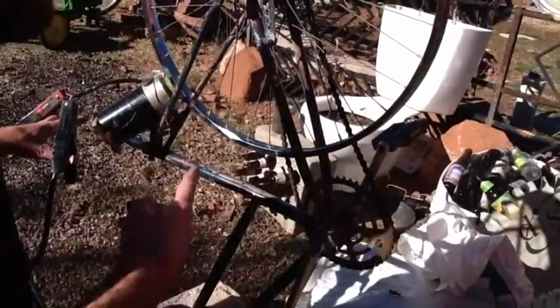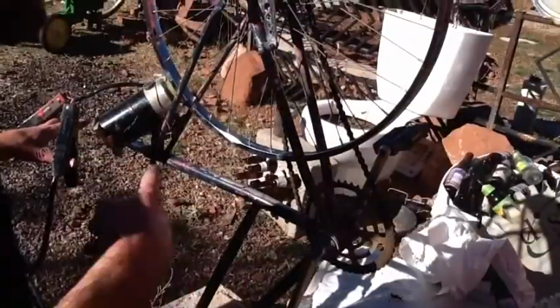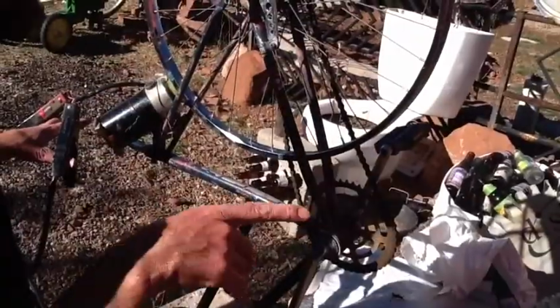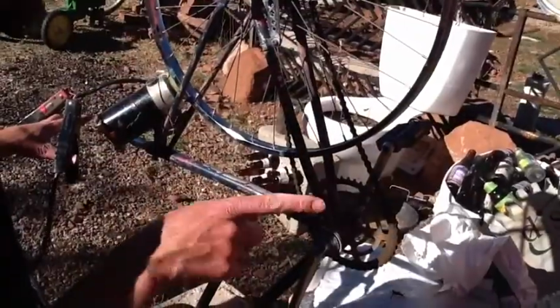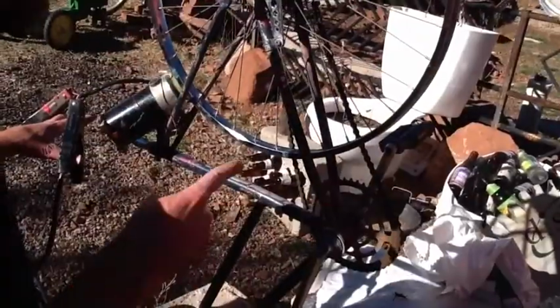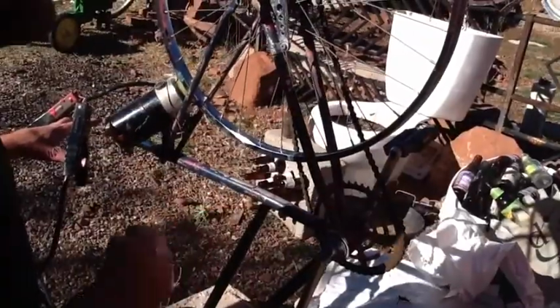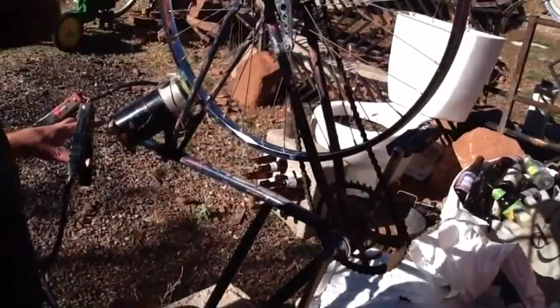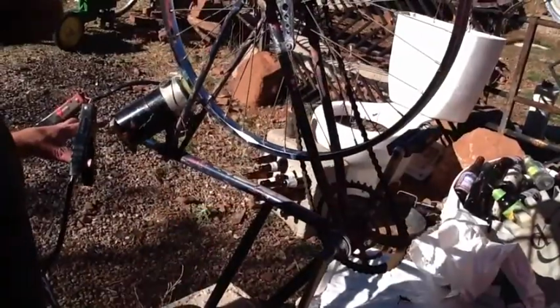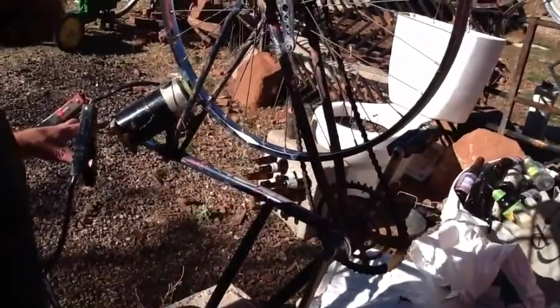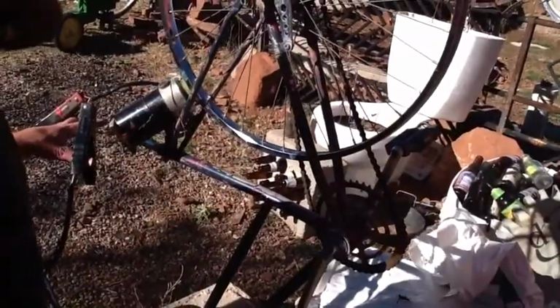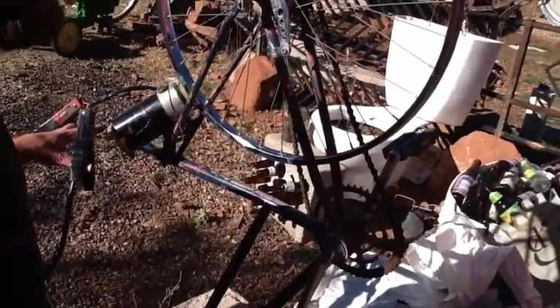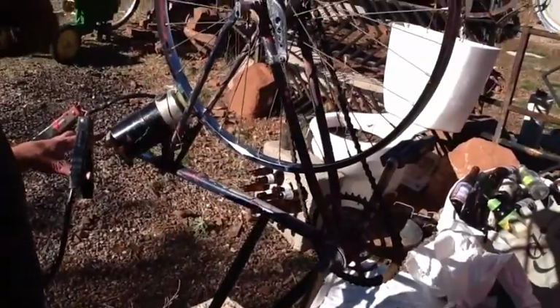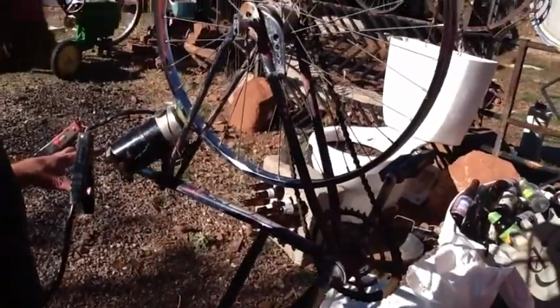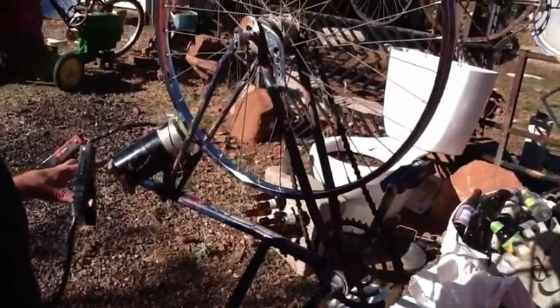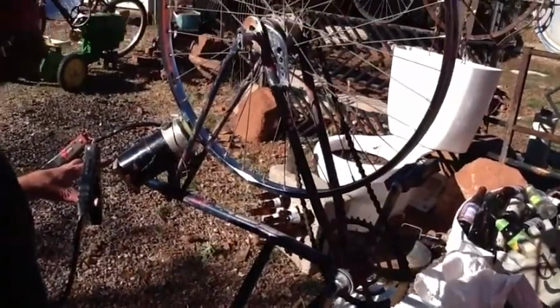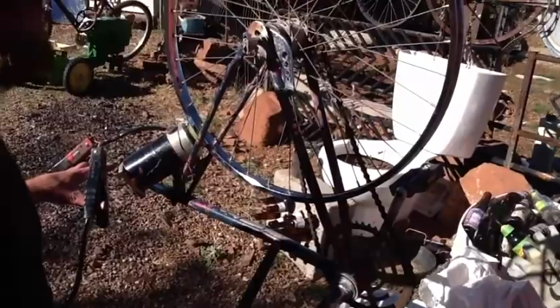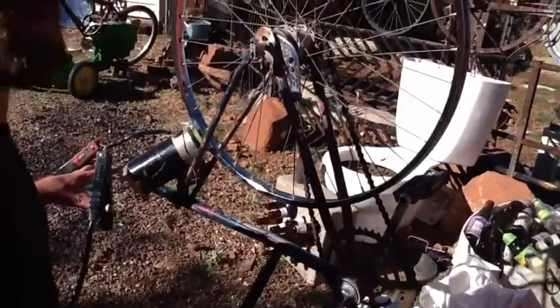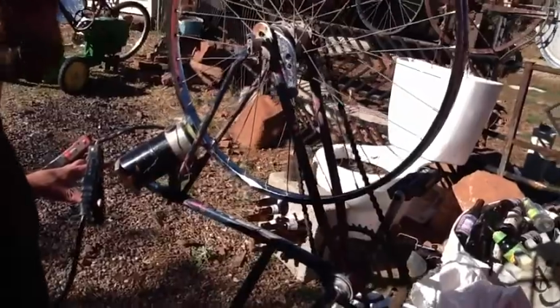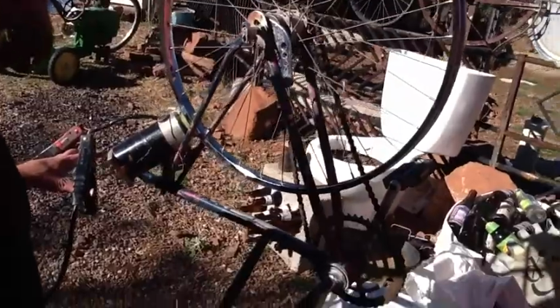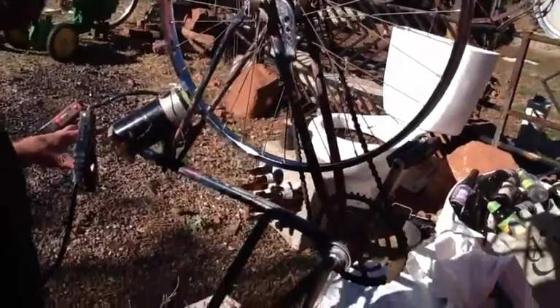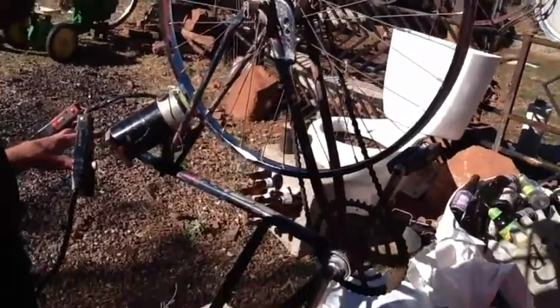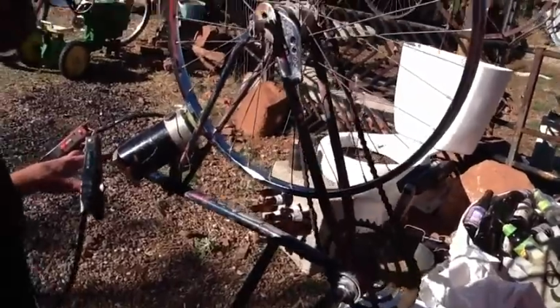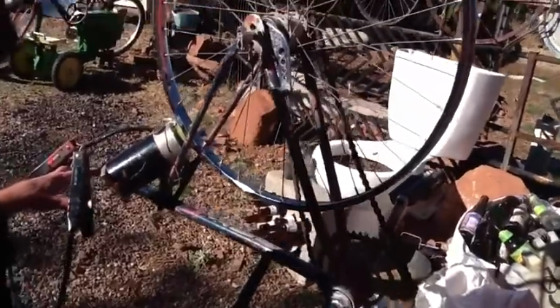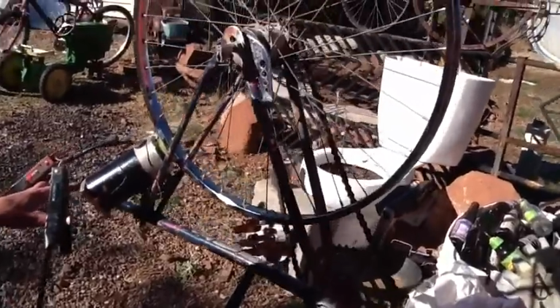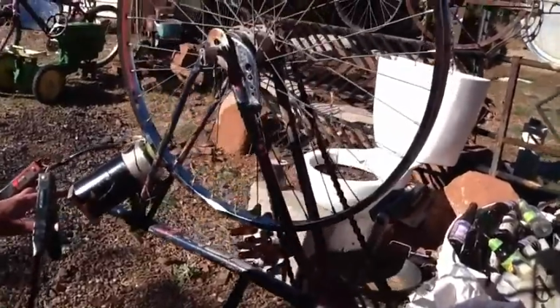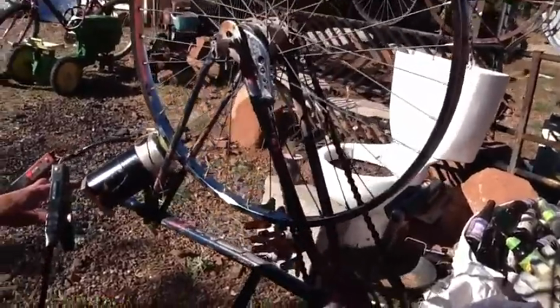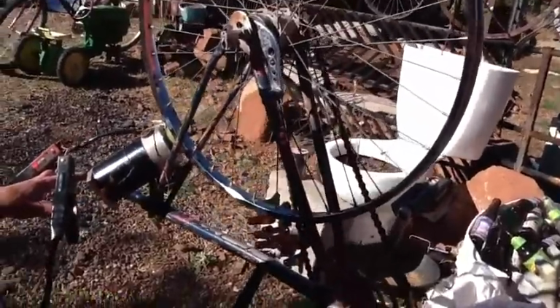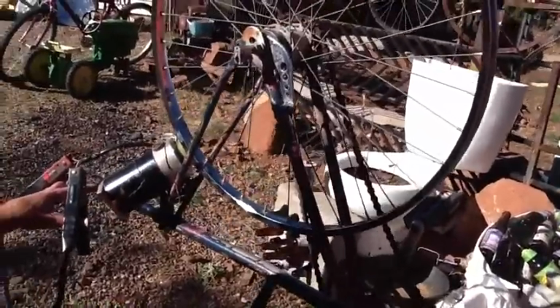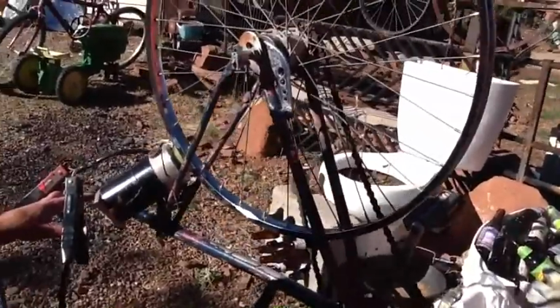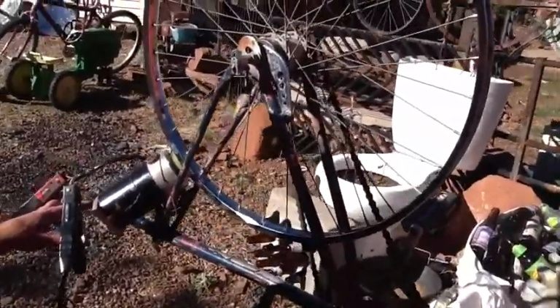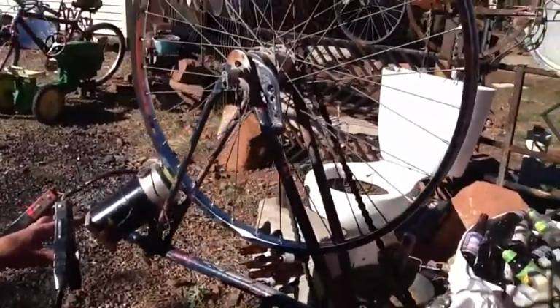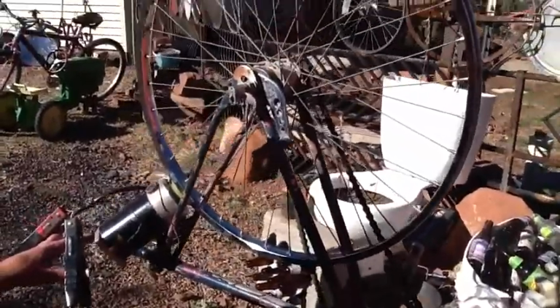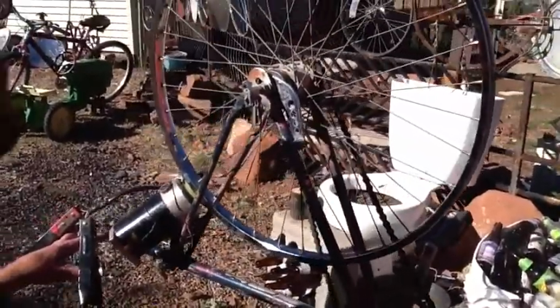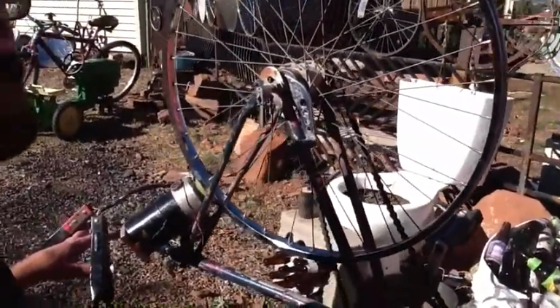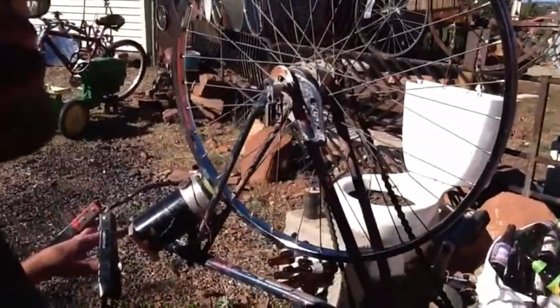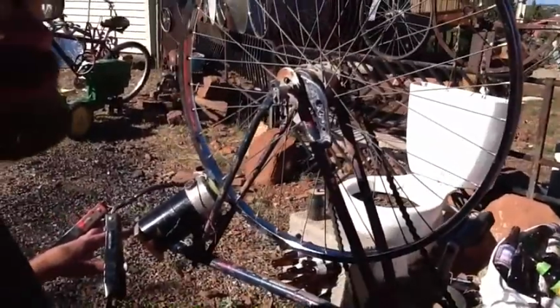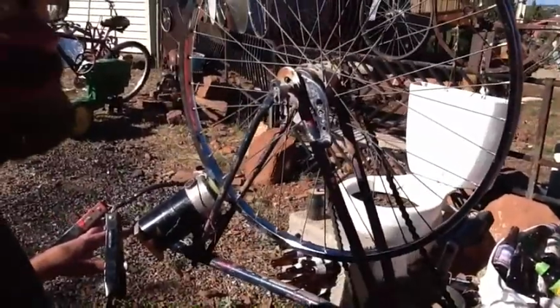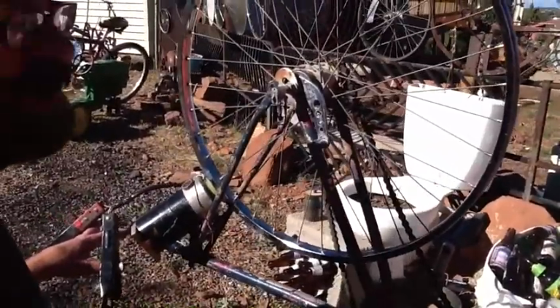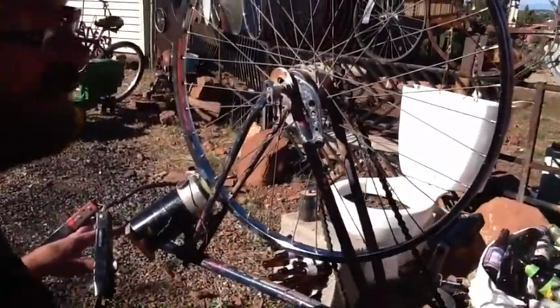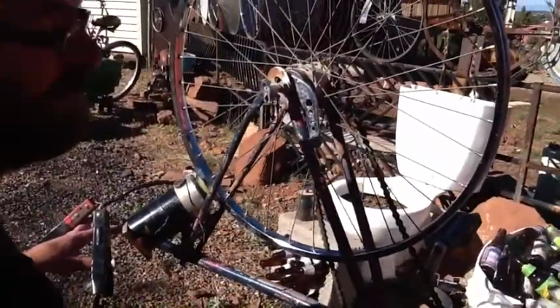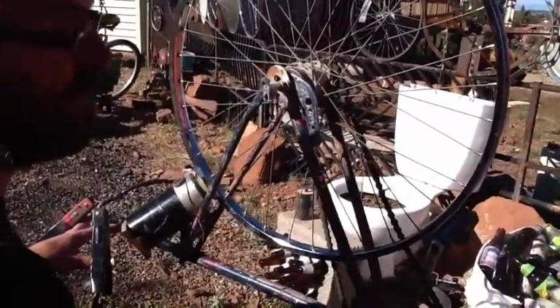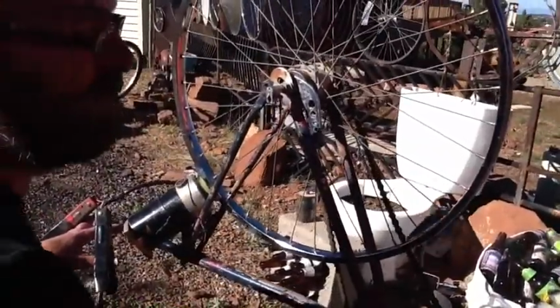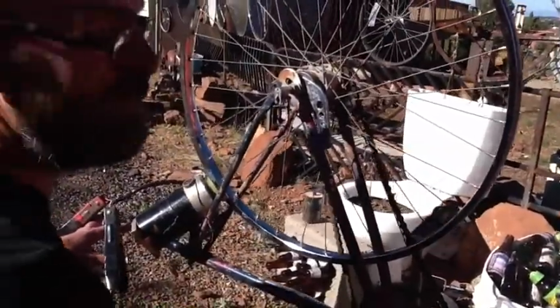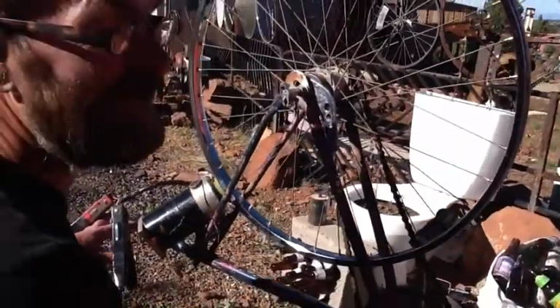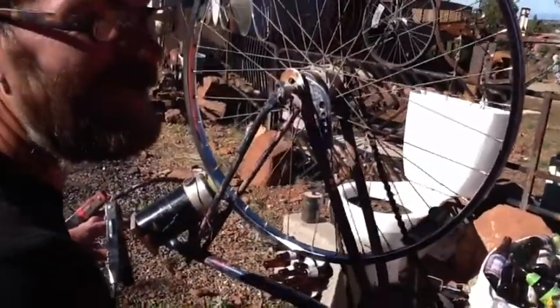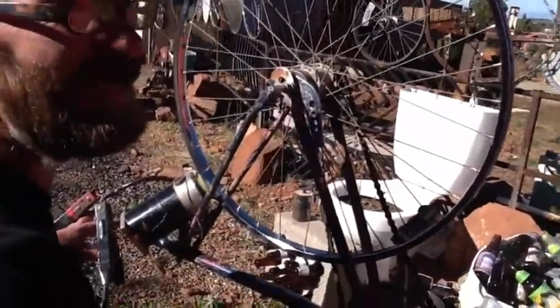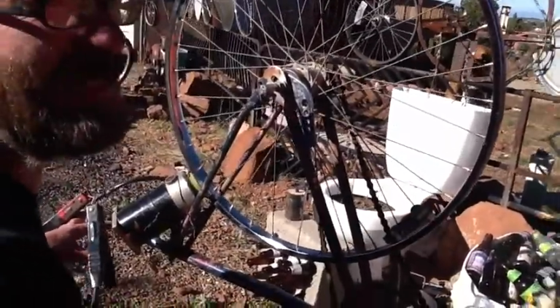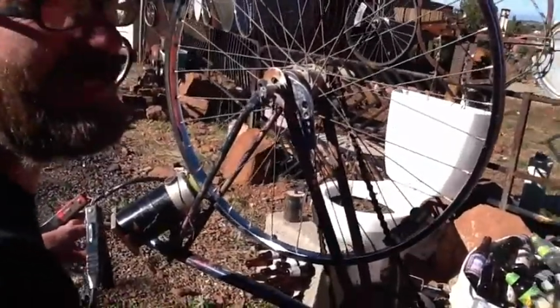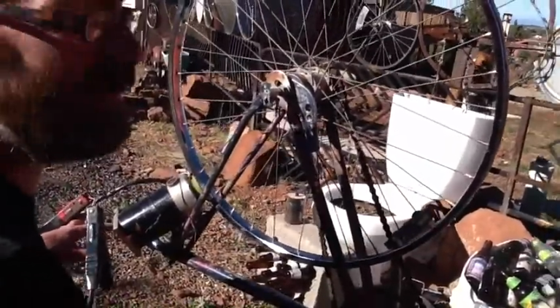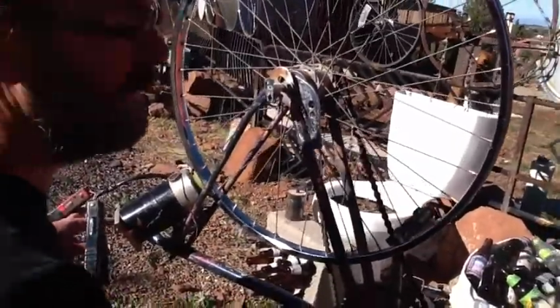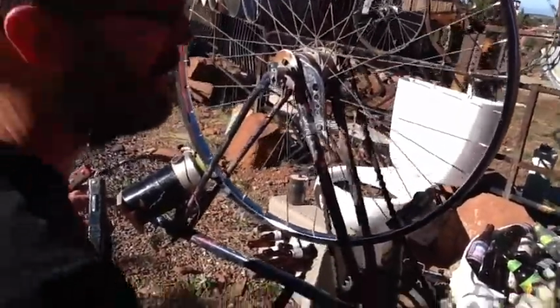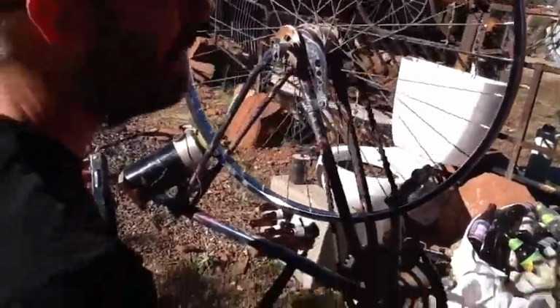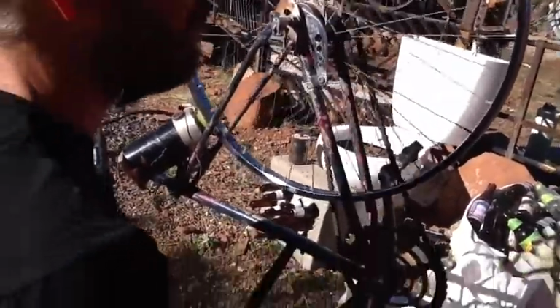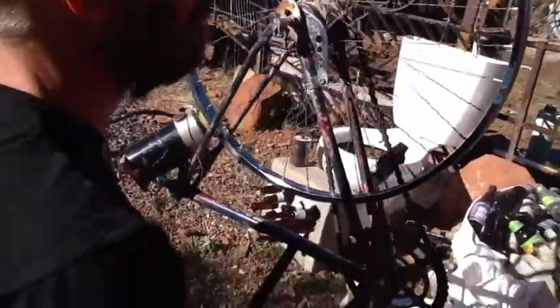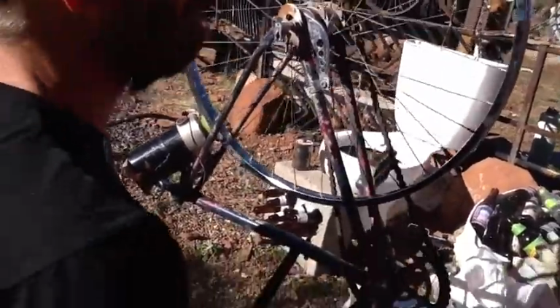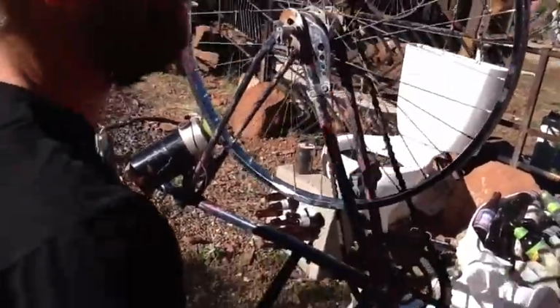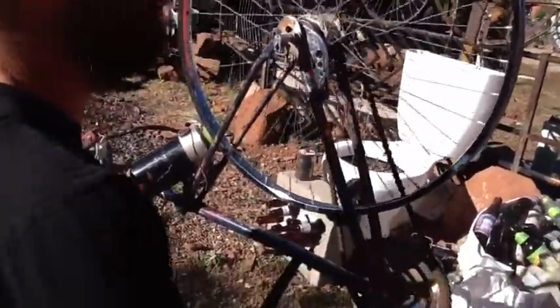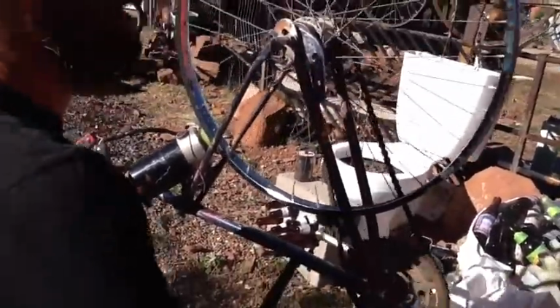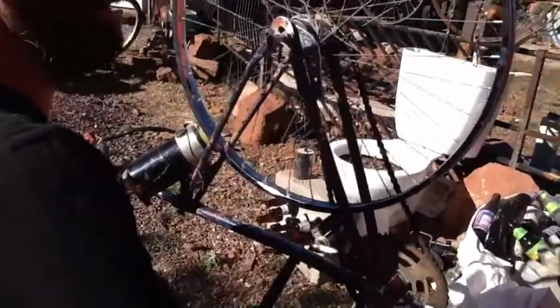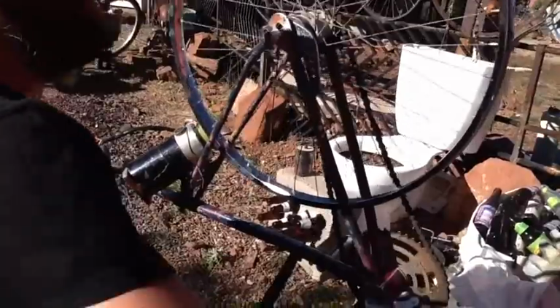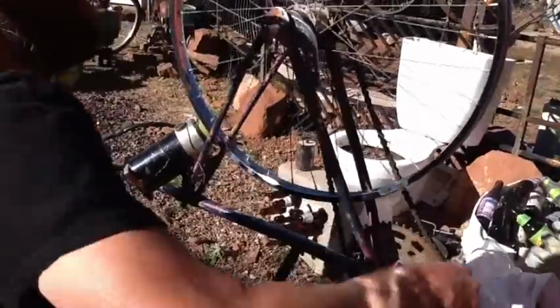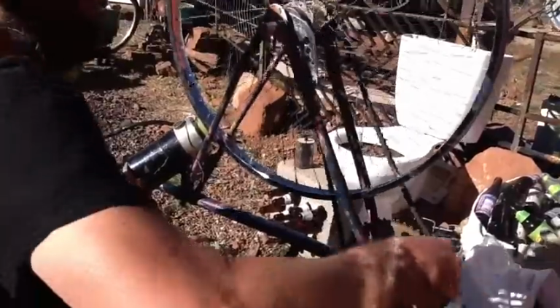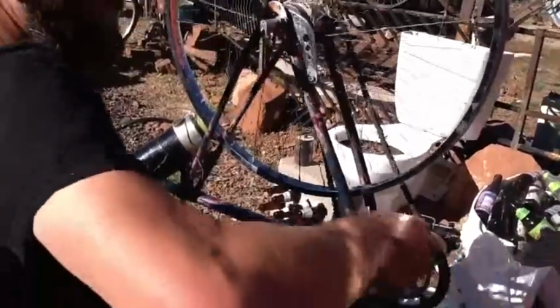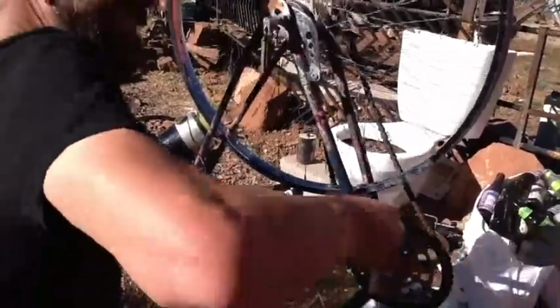This setup has a lot more resistance and it's using a lot more power, and you can definitely feel it in how hard it pedals.